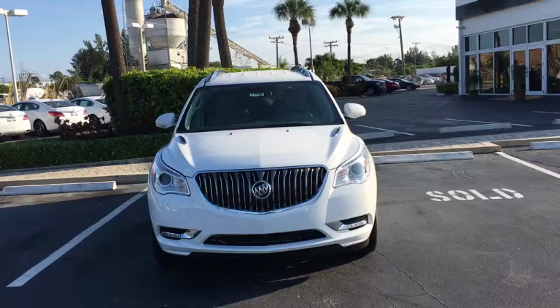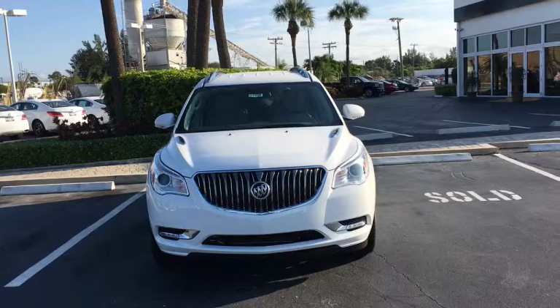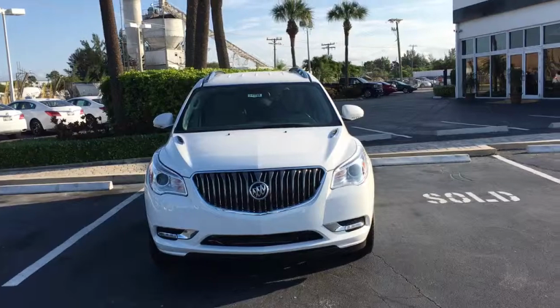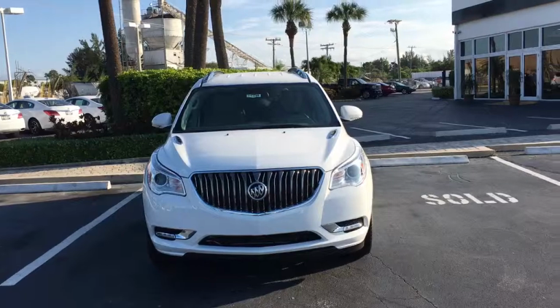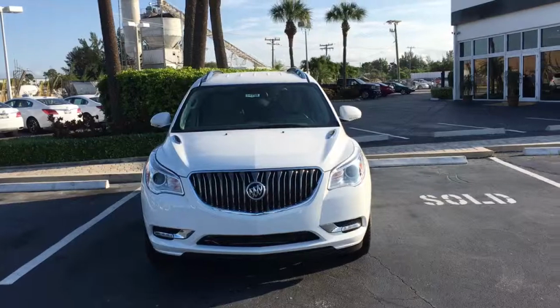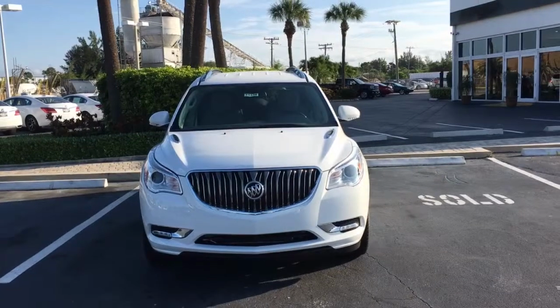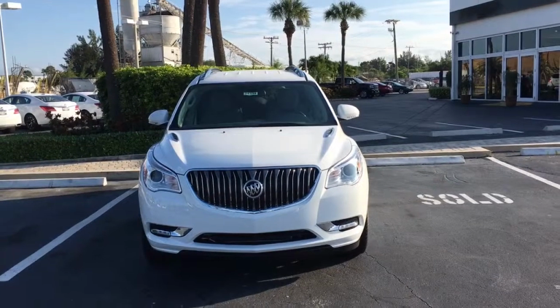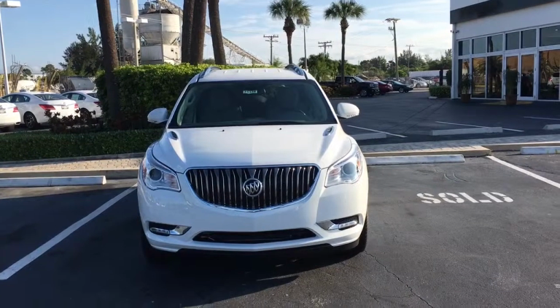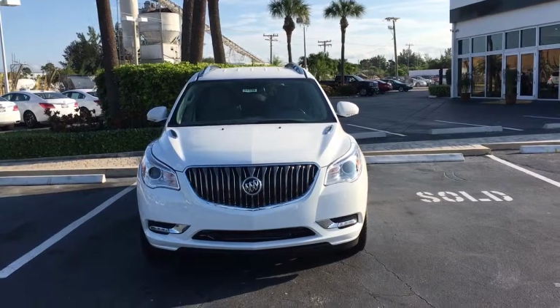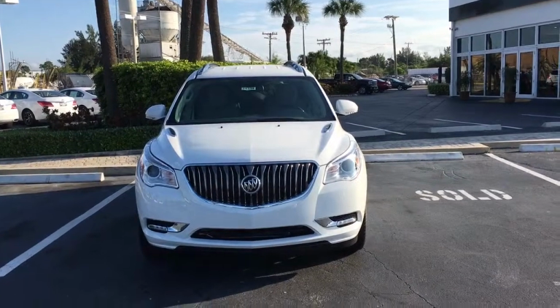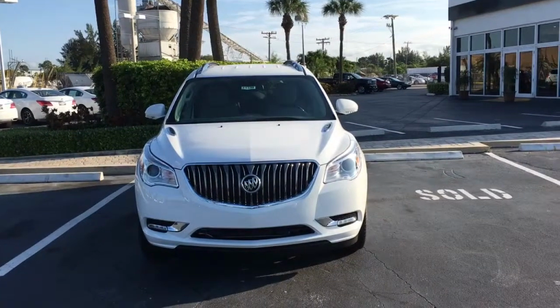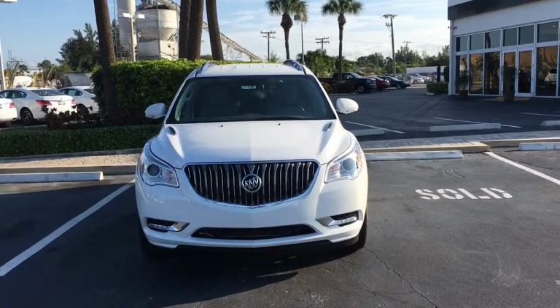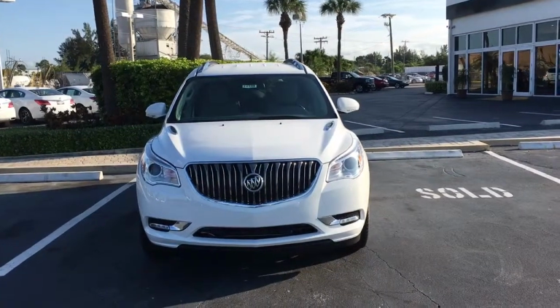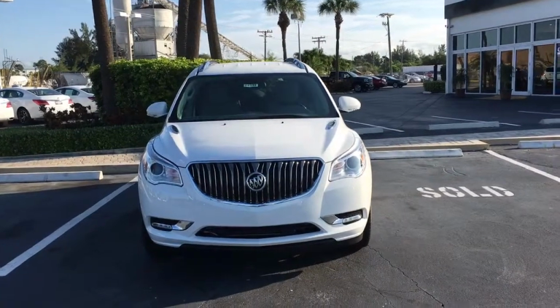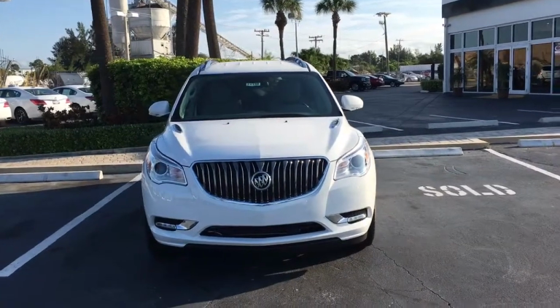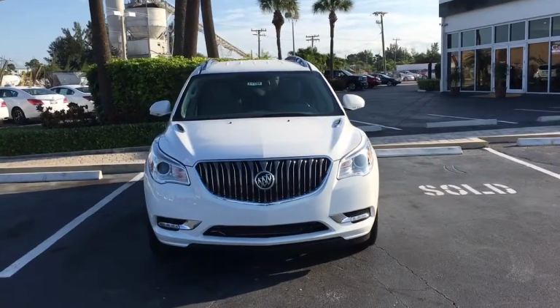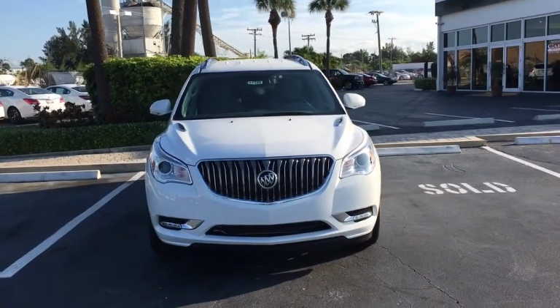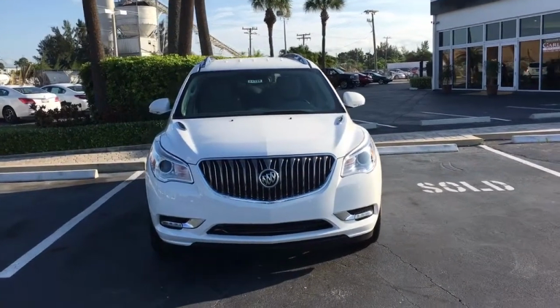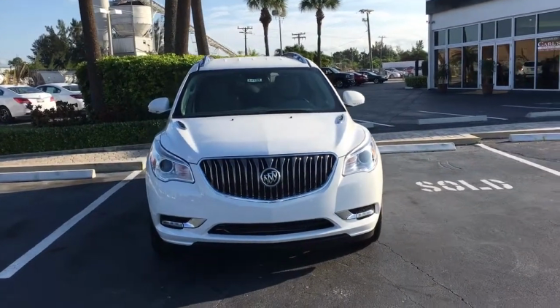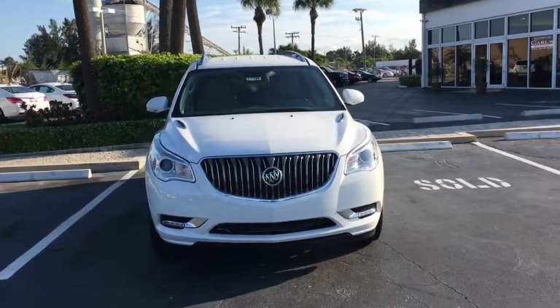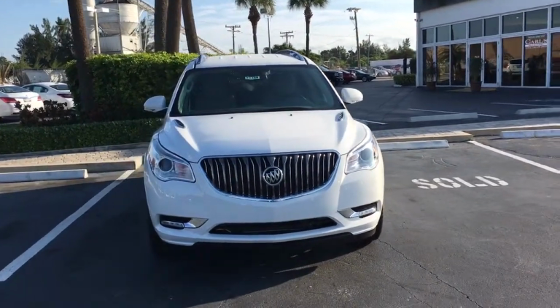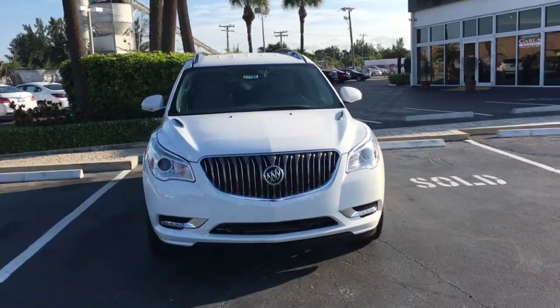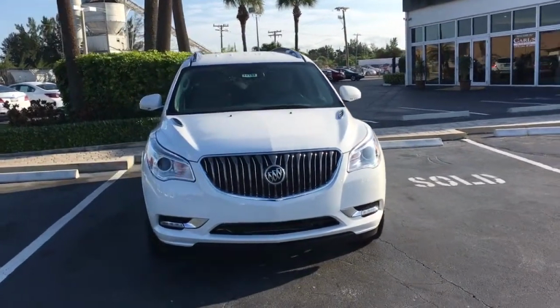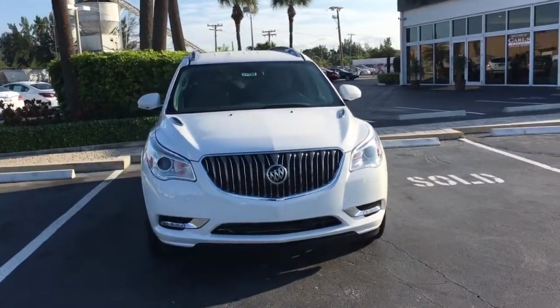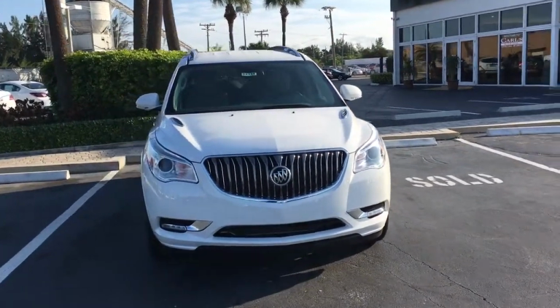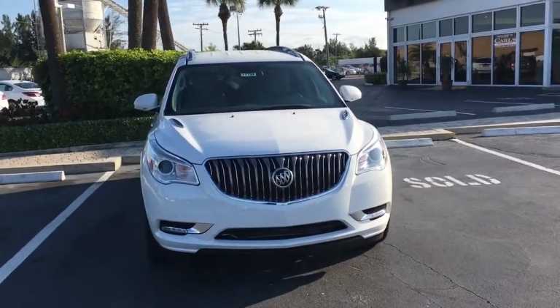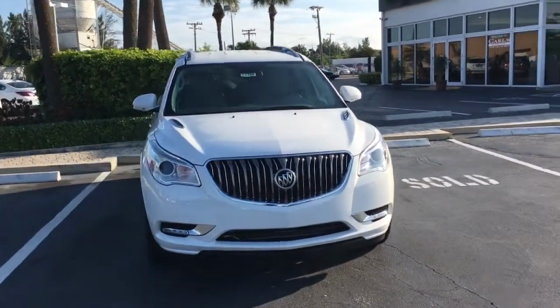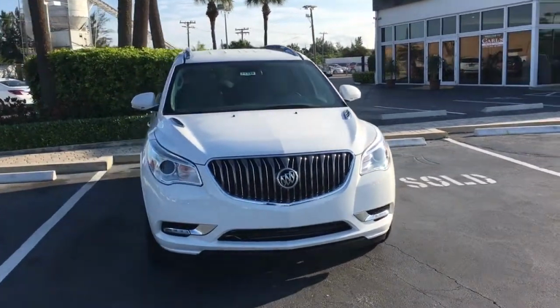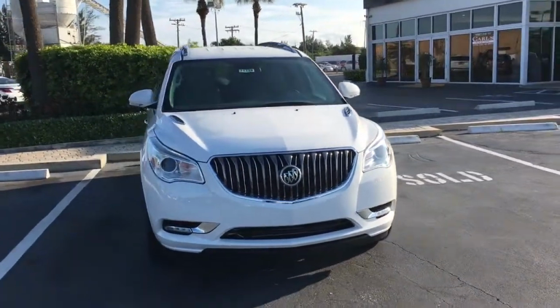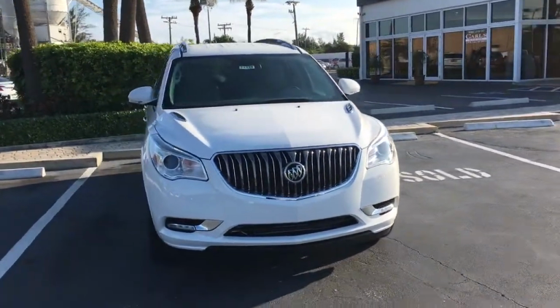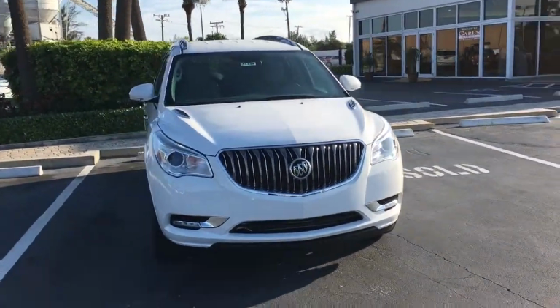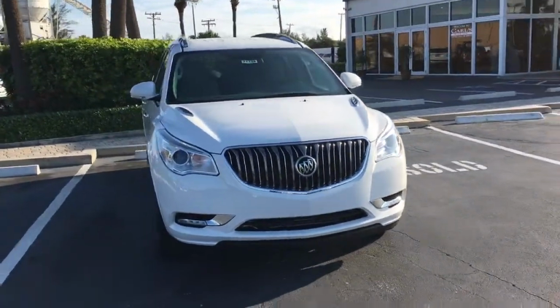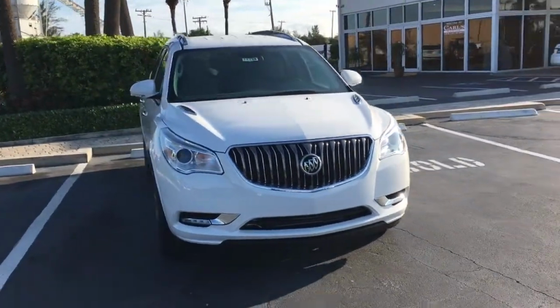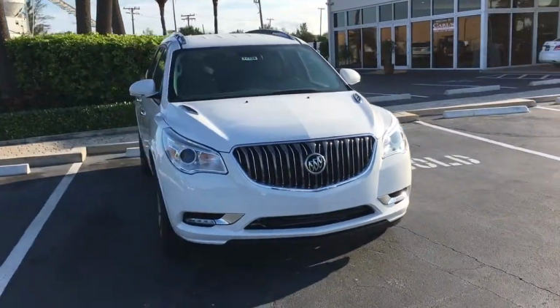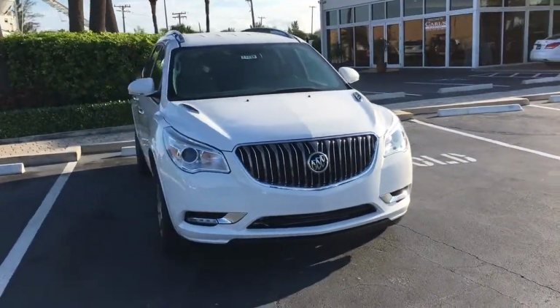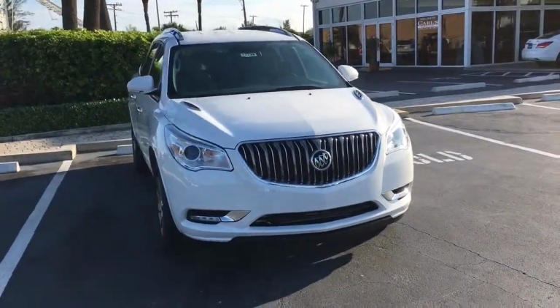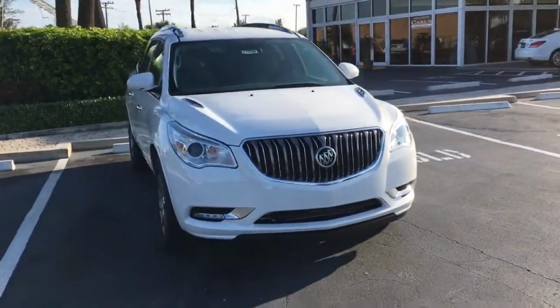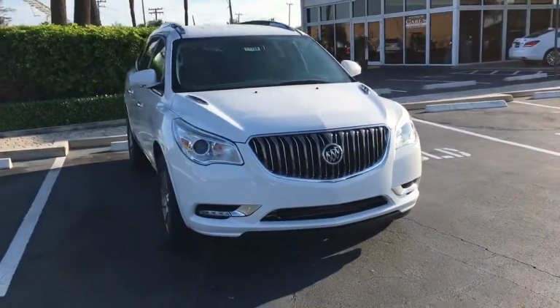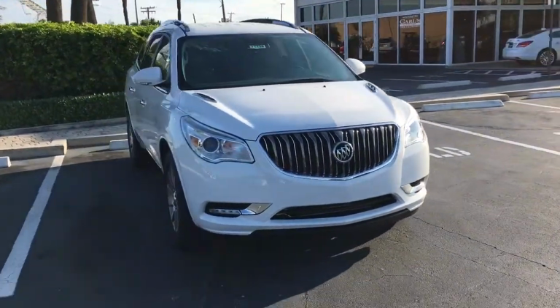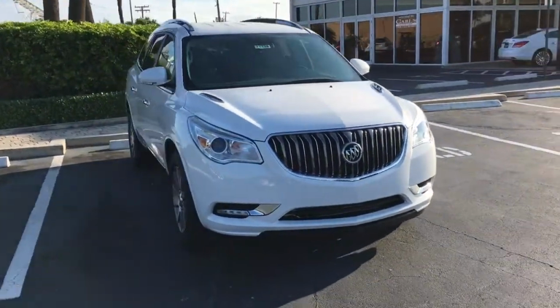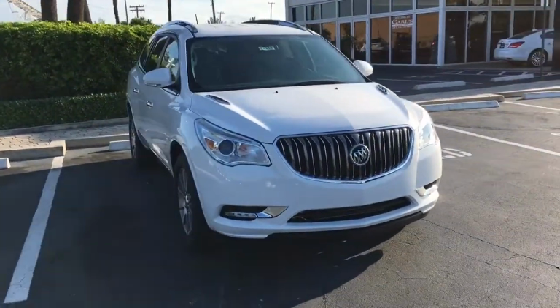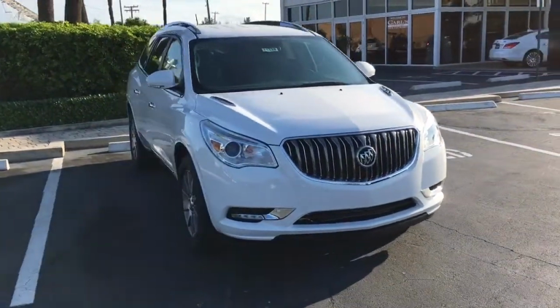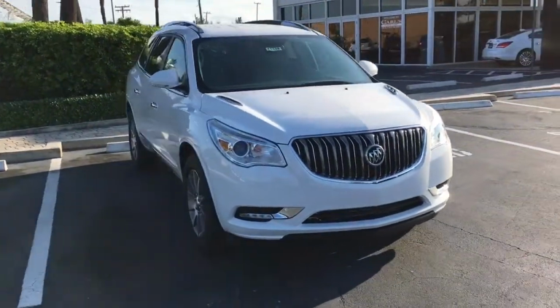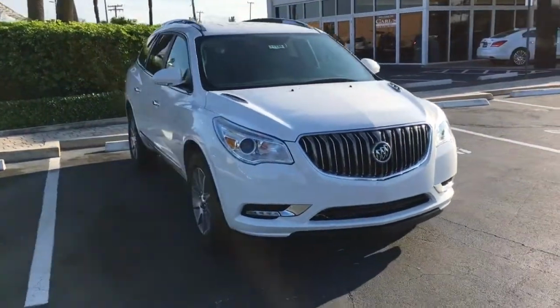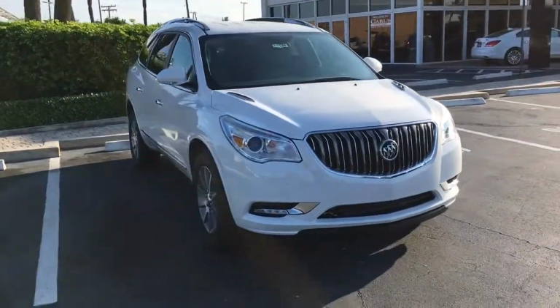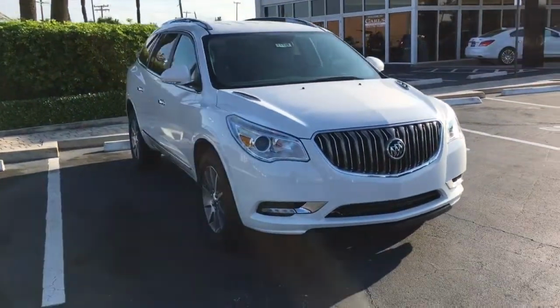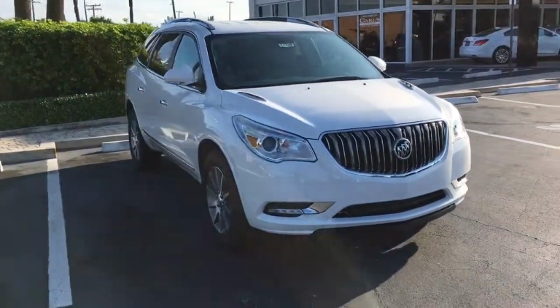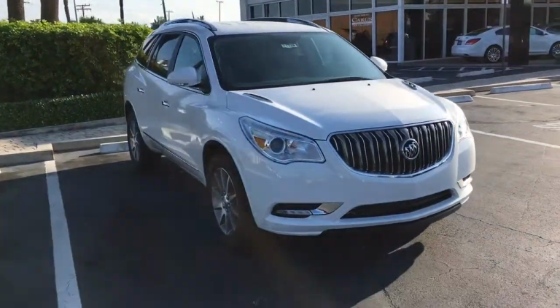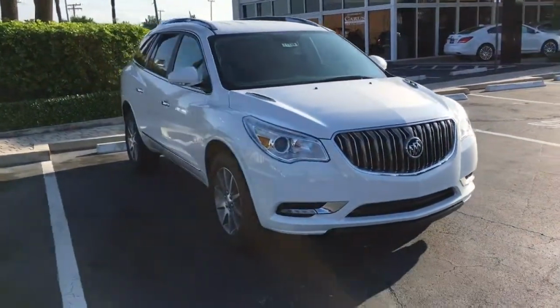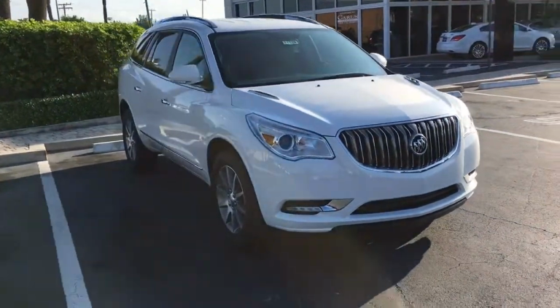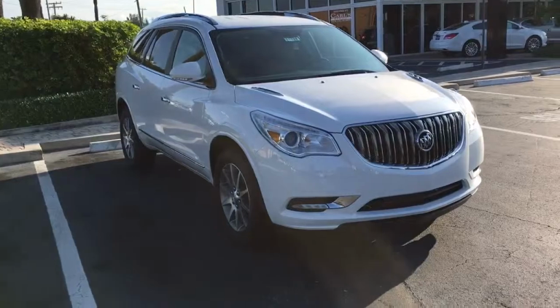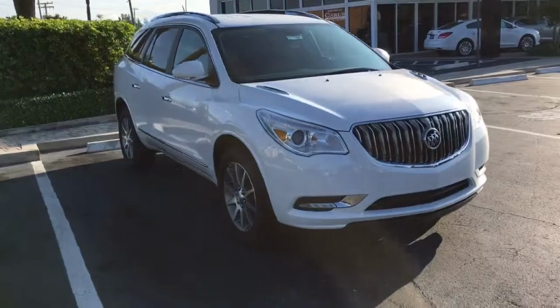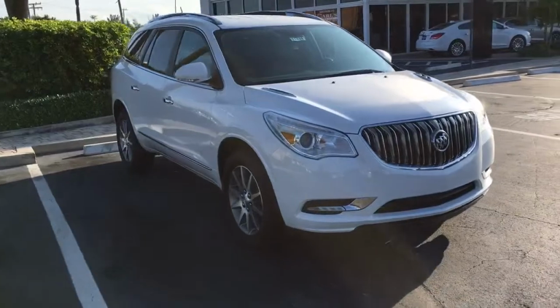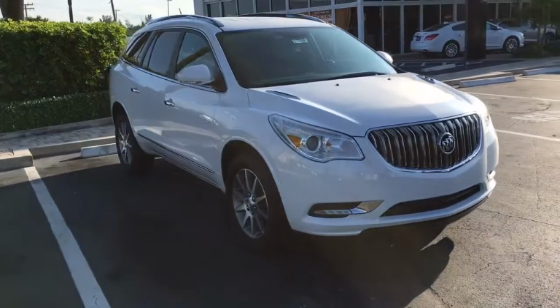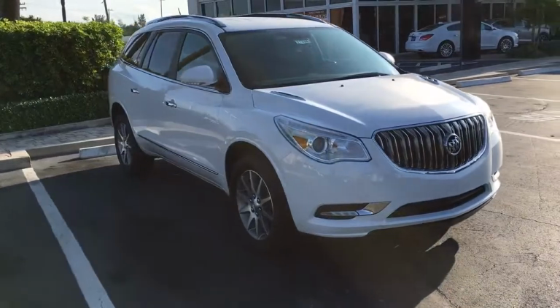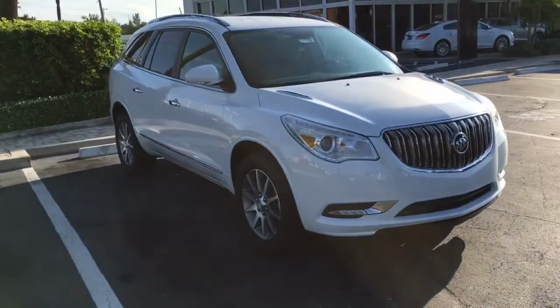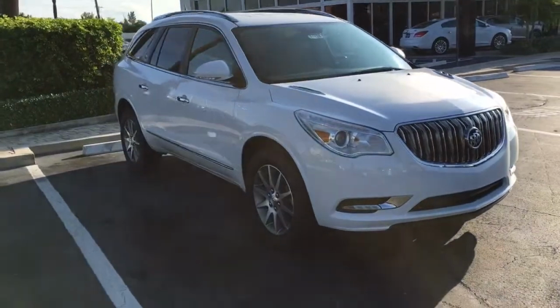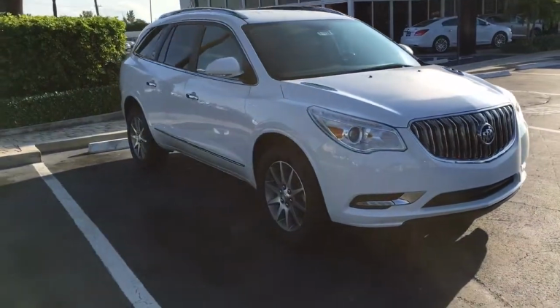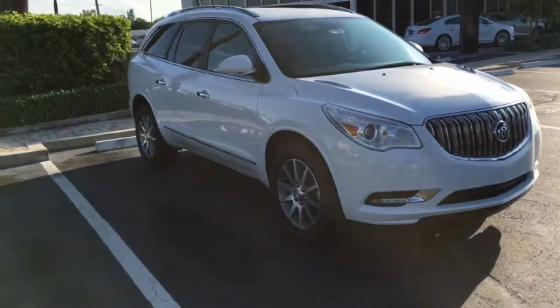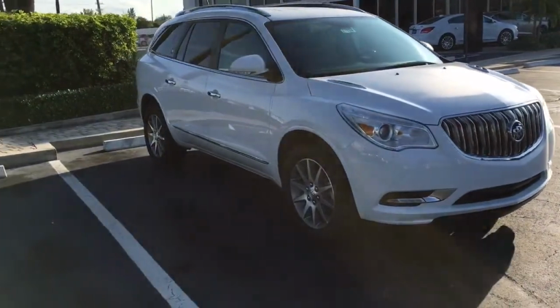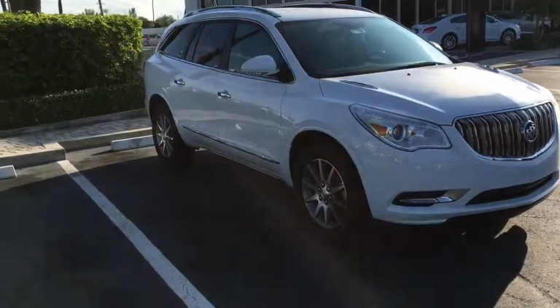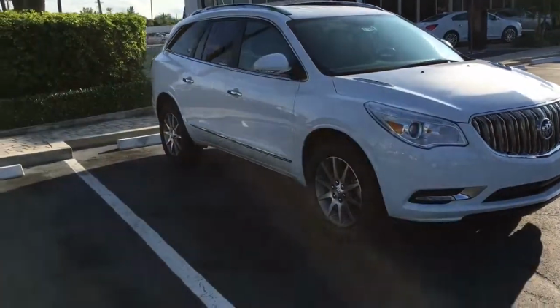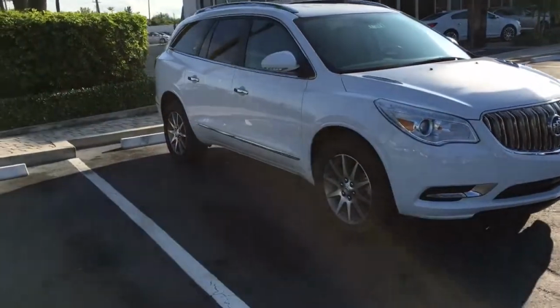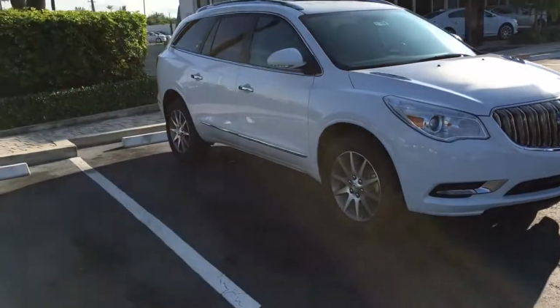Hello, my name is John Dee from Carl's Buick GMC. I just want to shoot you a real quick video of our 2016 Buick Enclave.